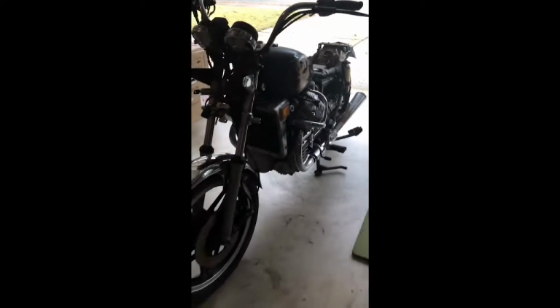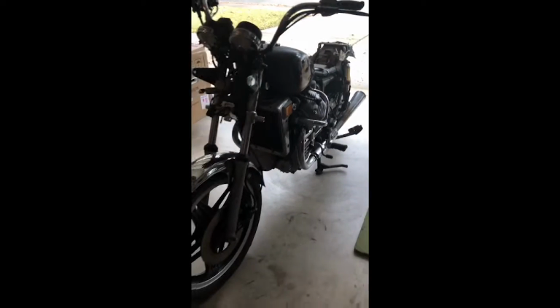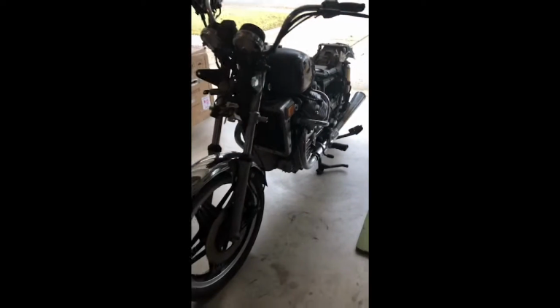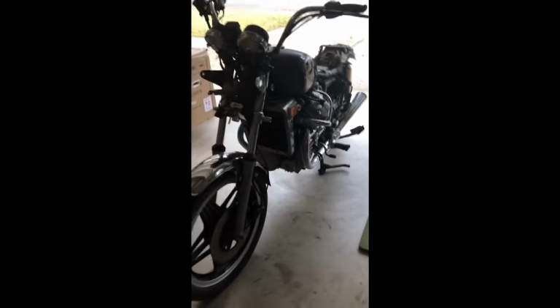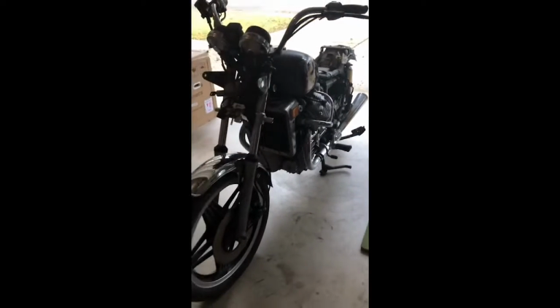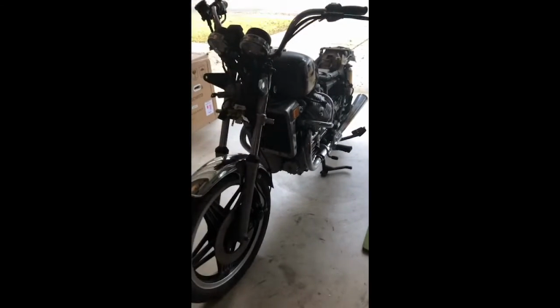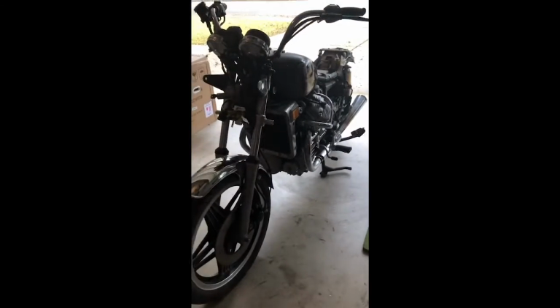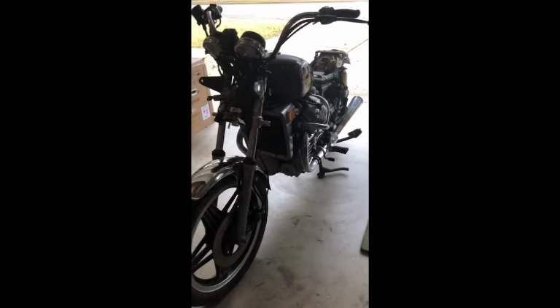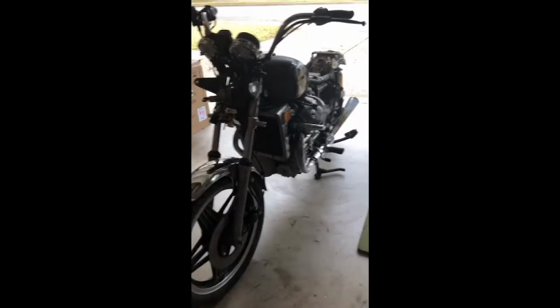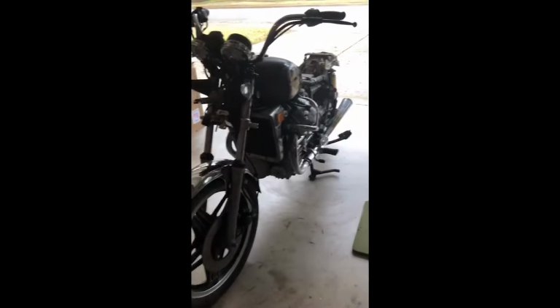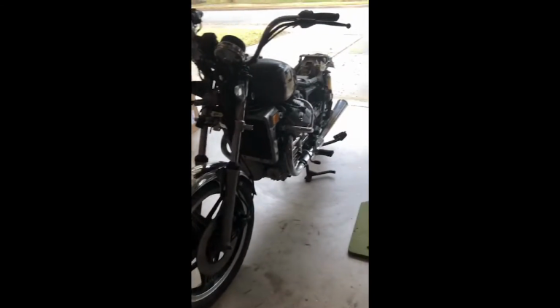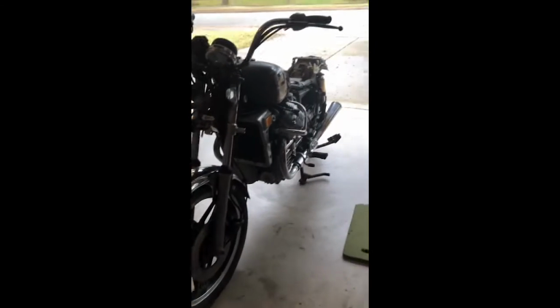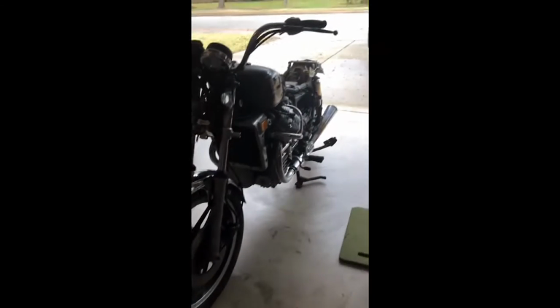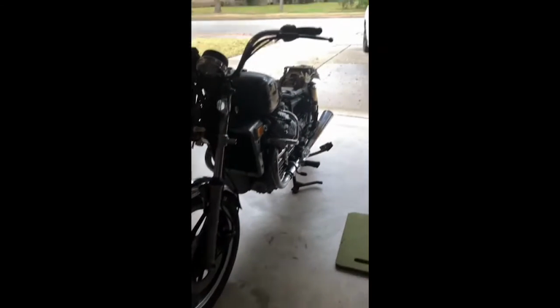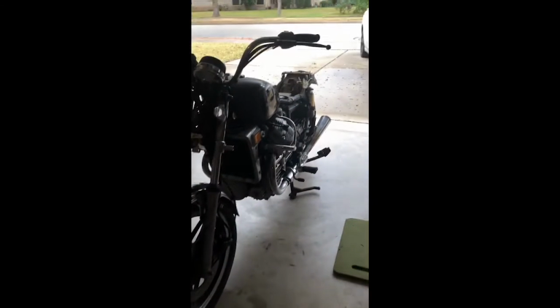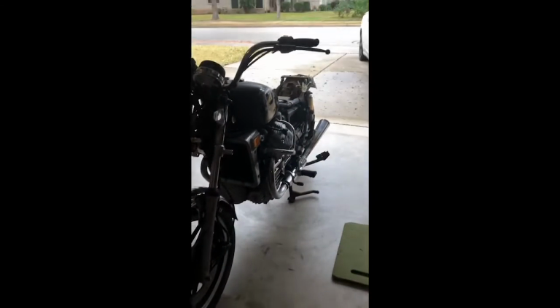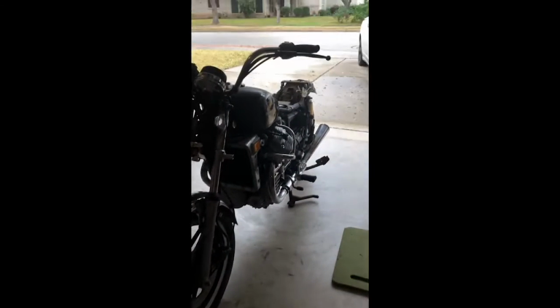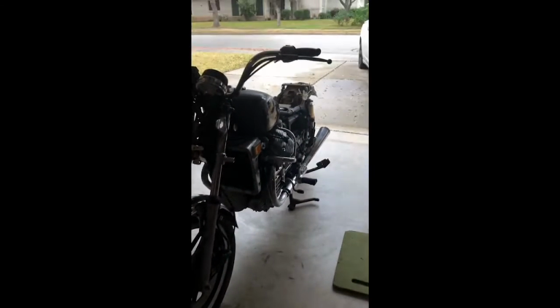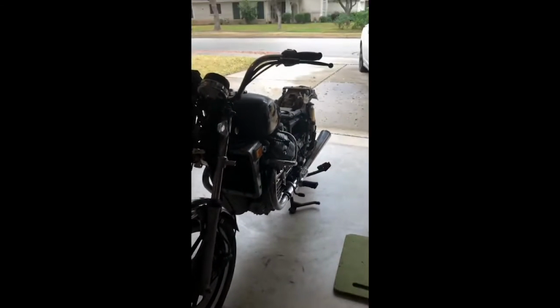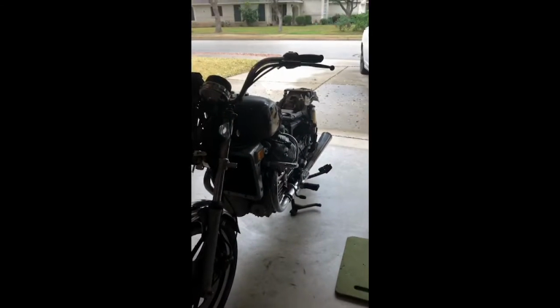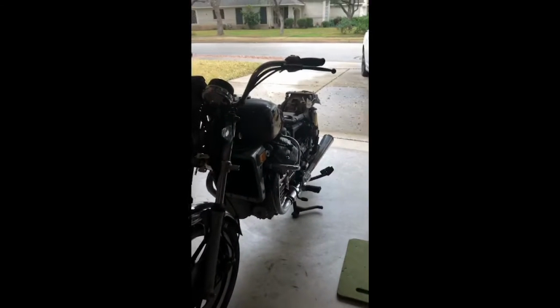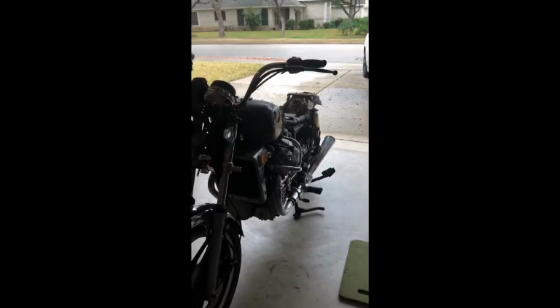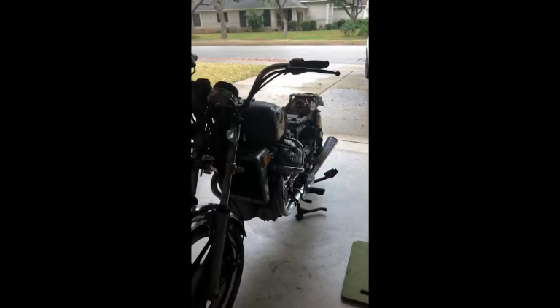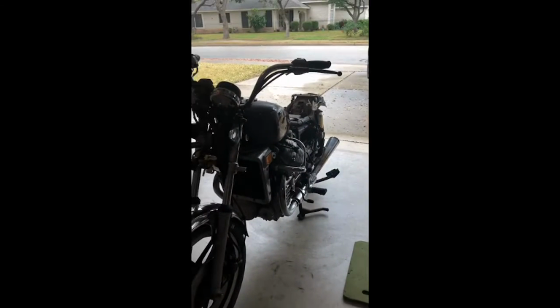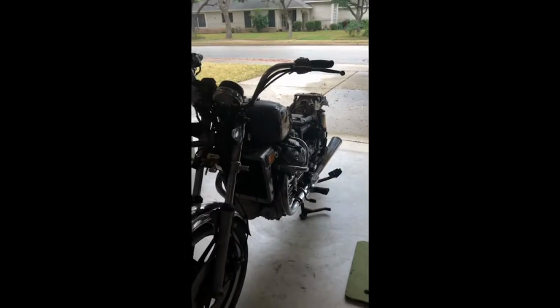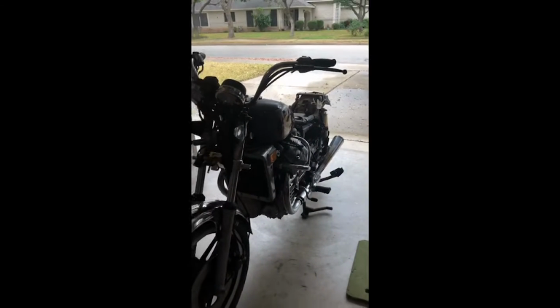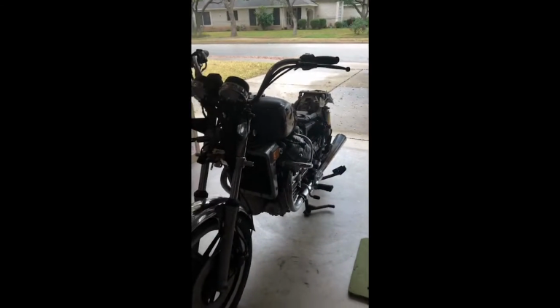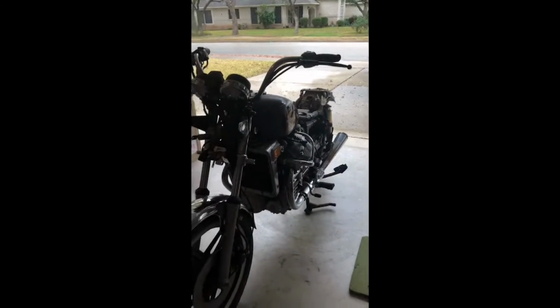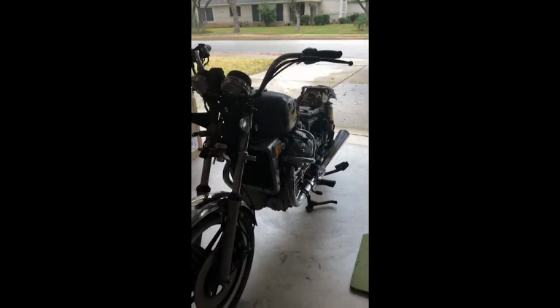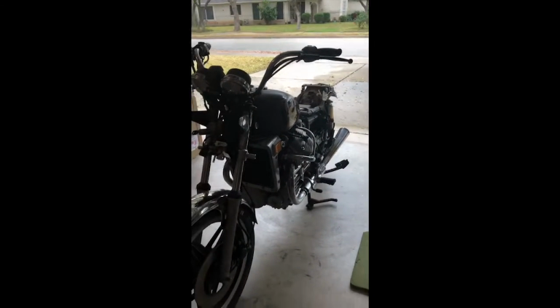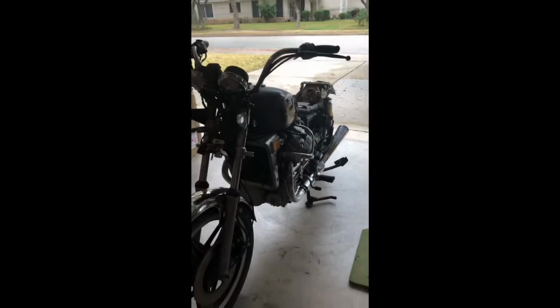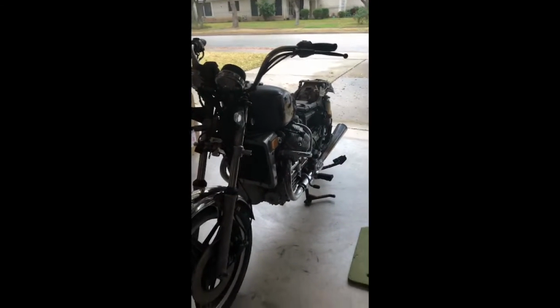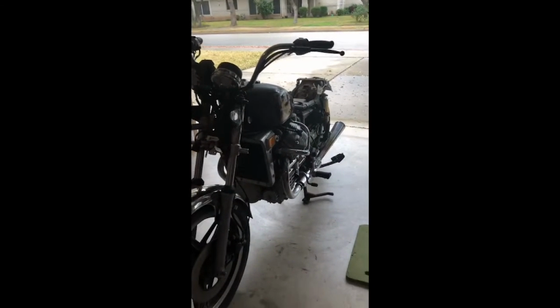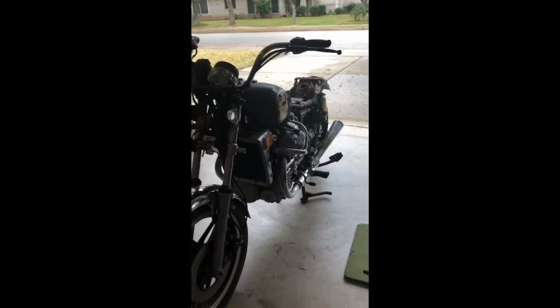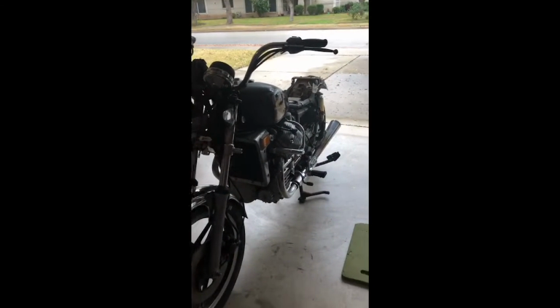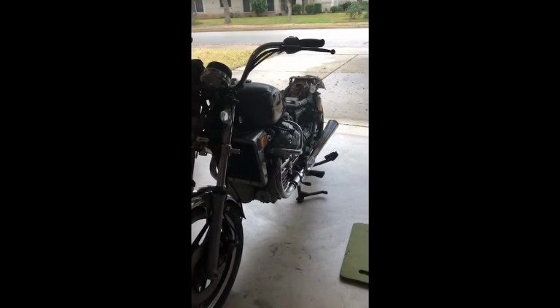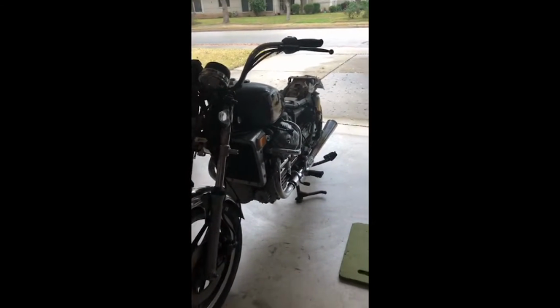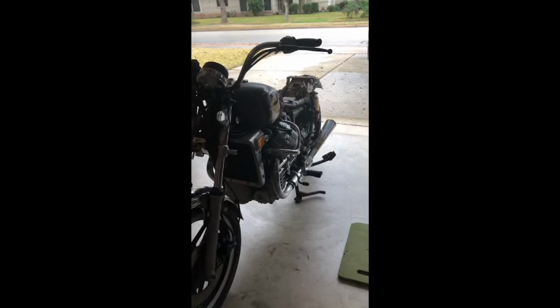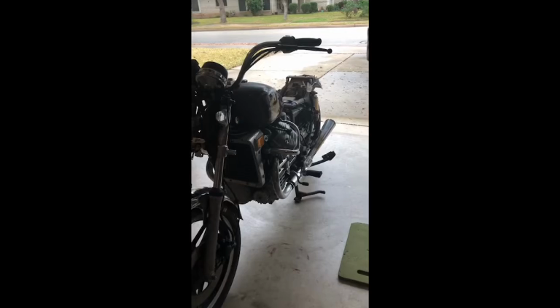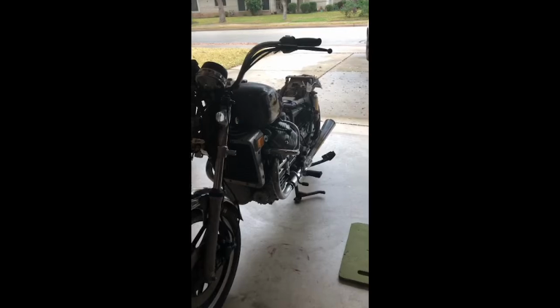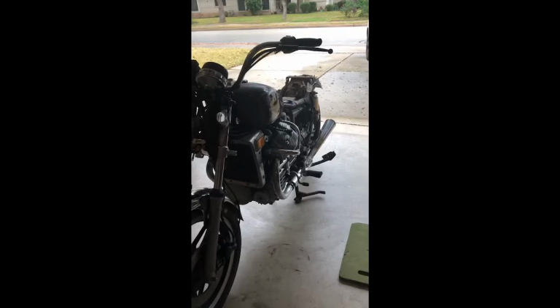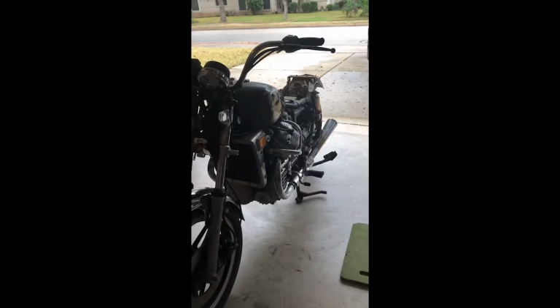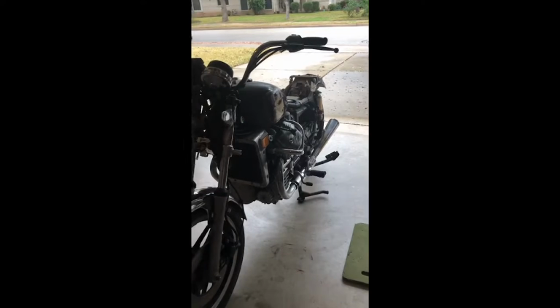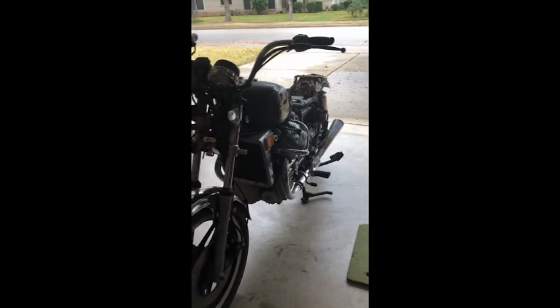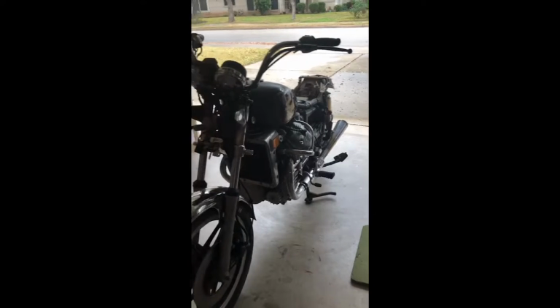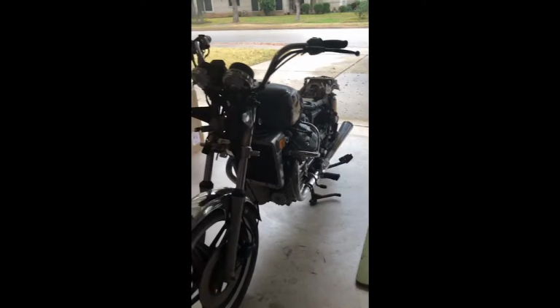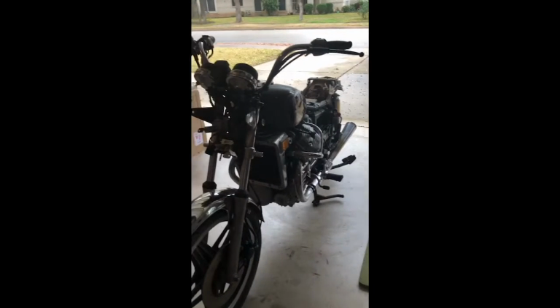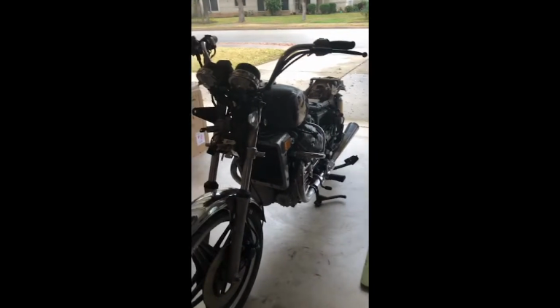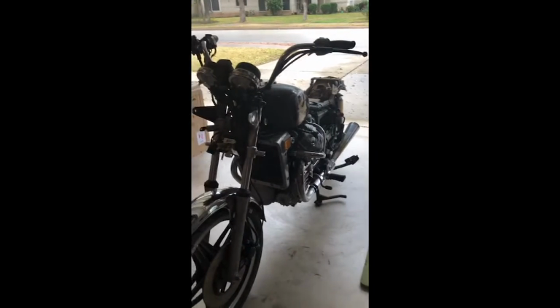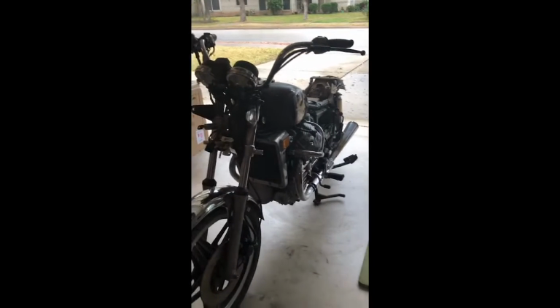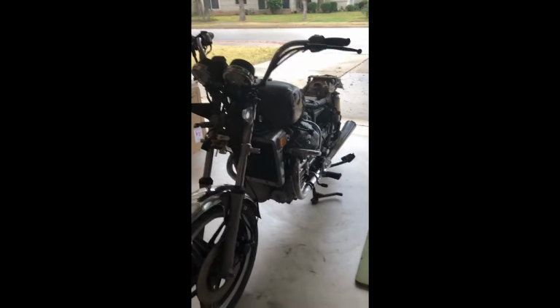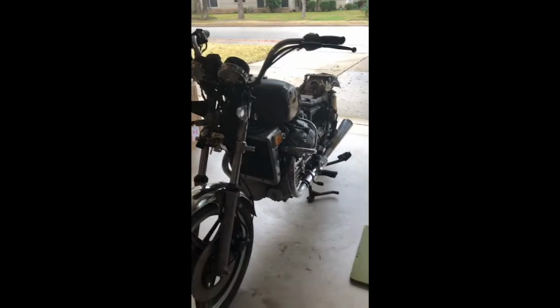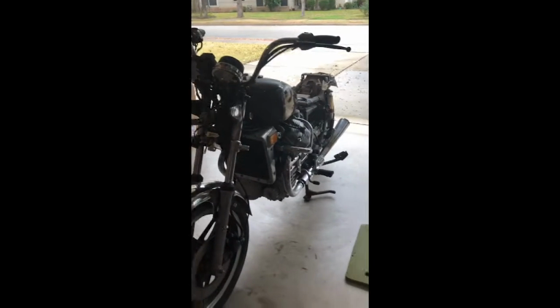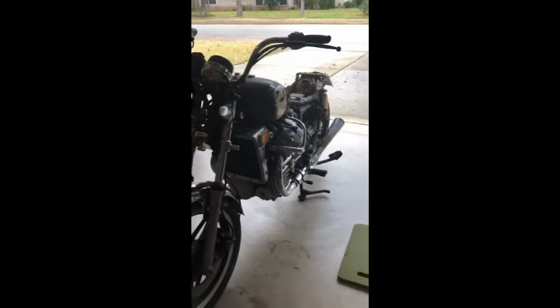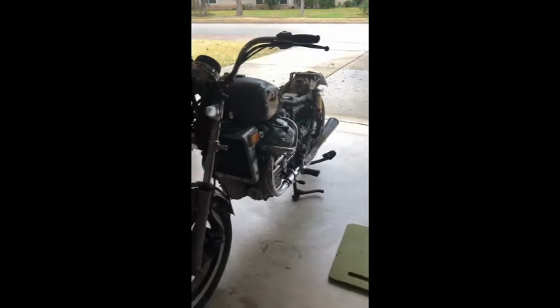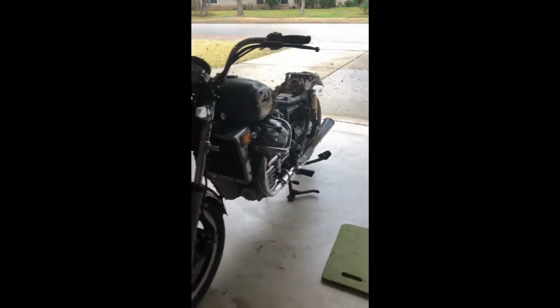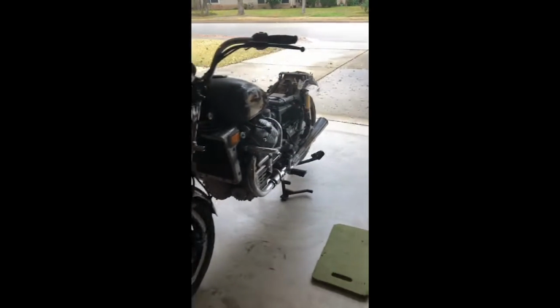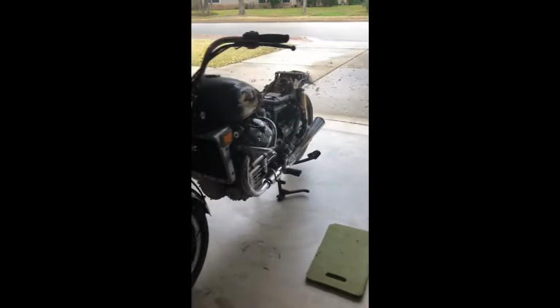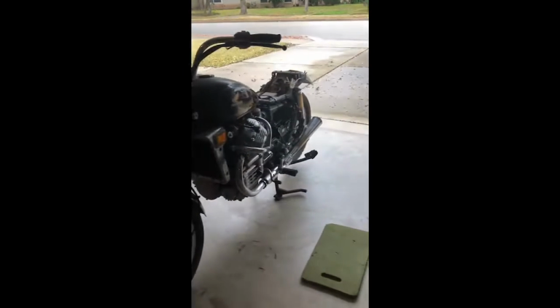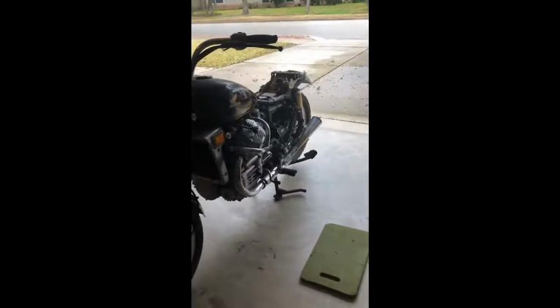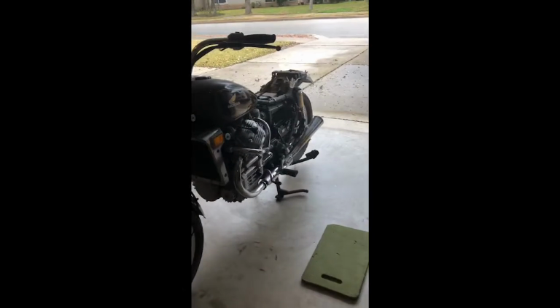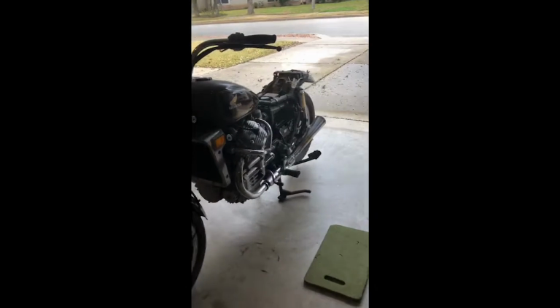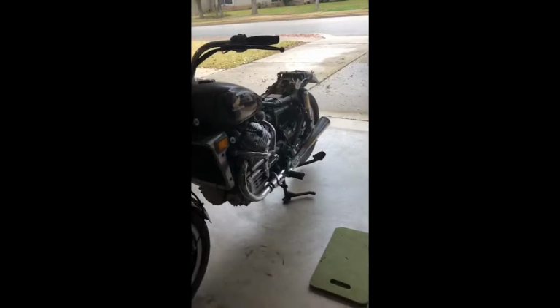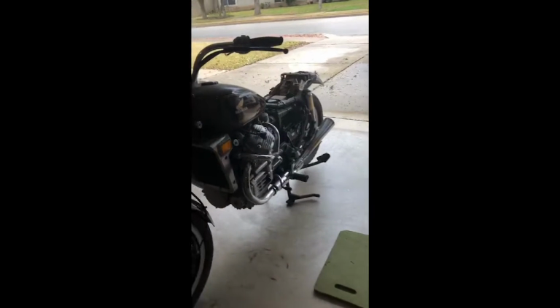Week 3 update of the CX500. Gotta give her a name — Sketchy. Call her Sketchy.